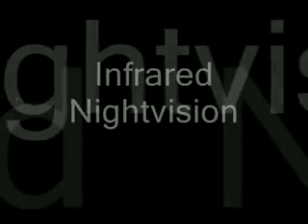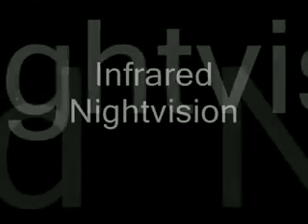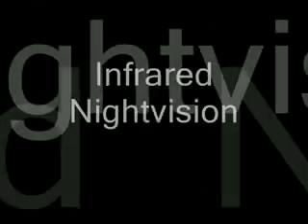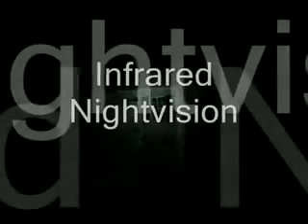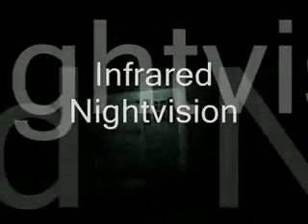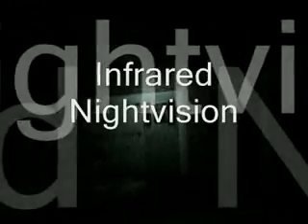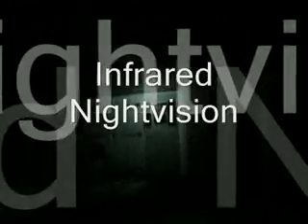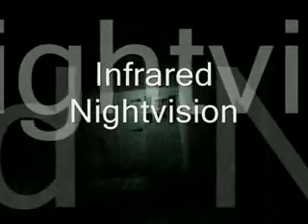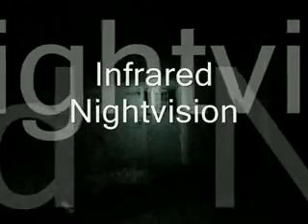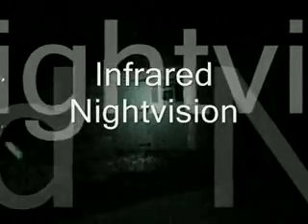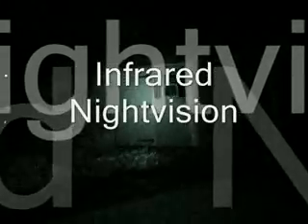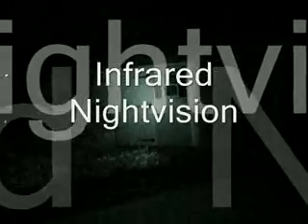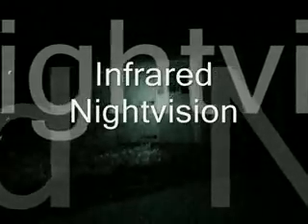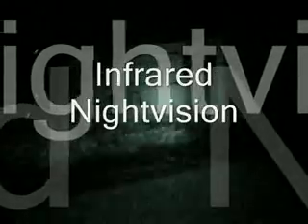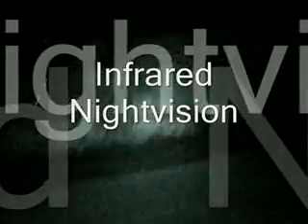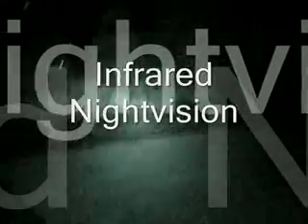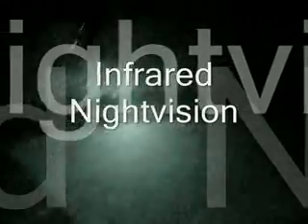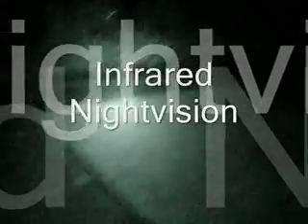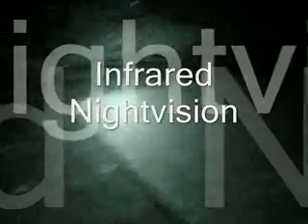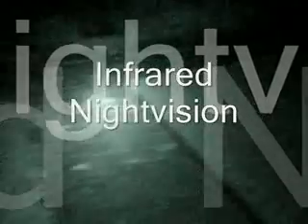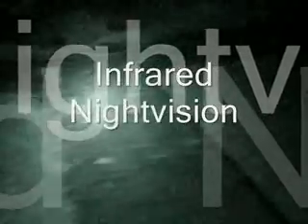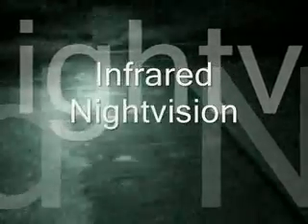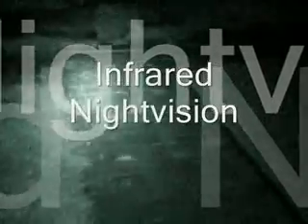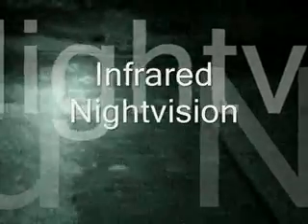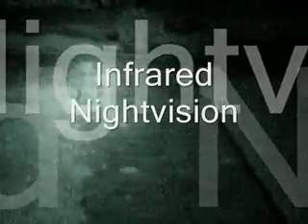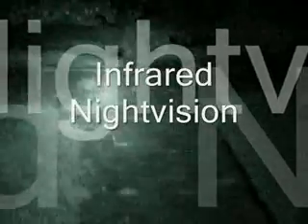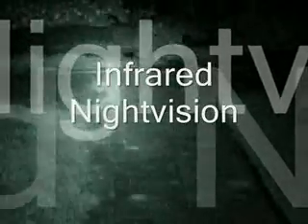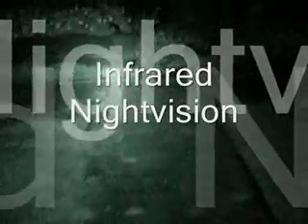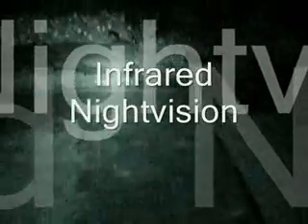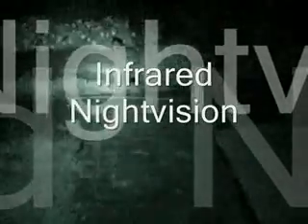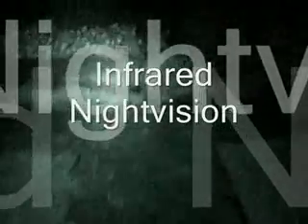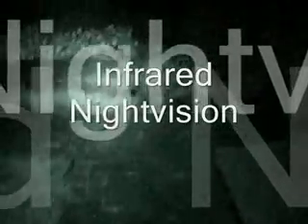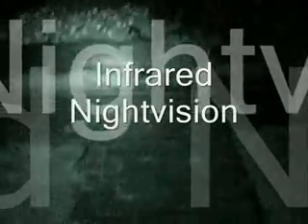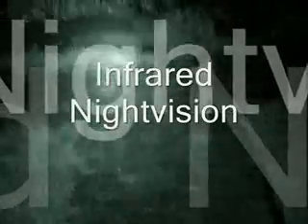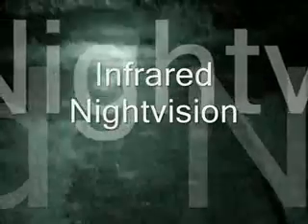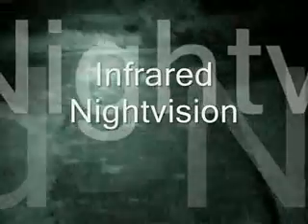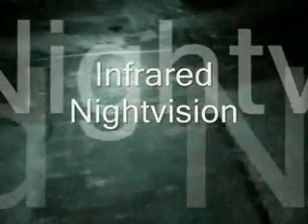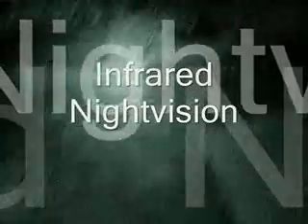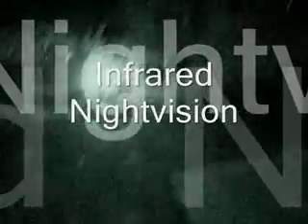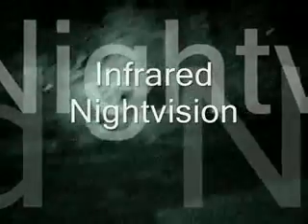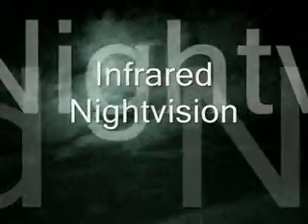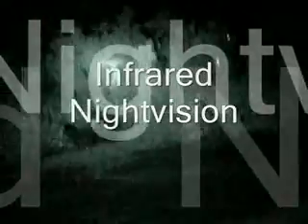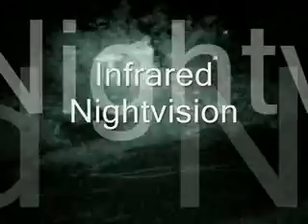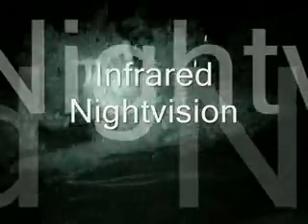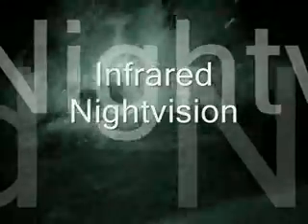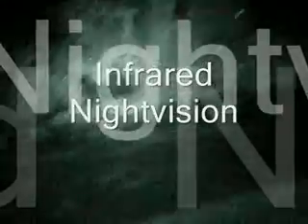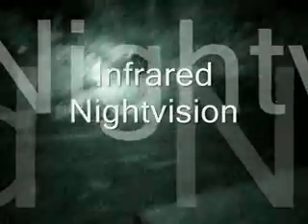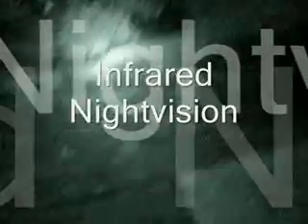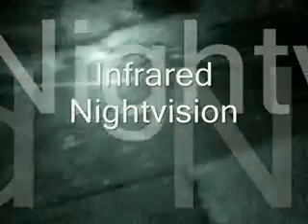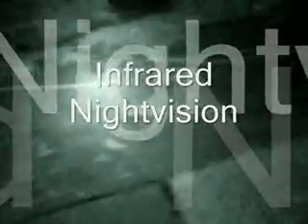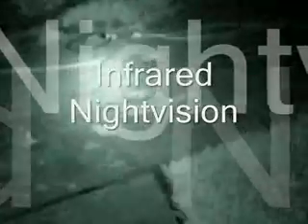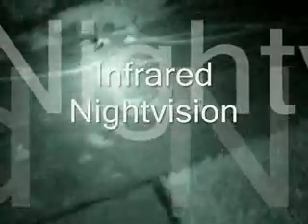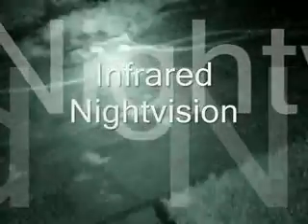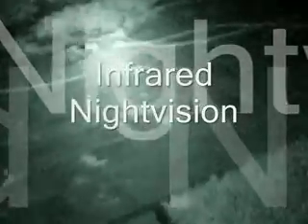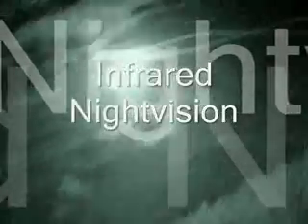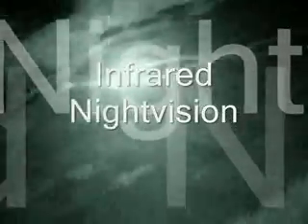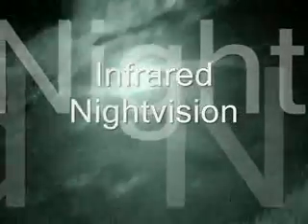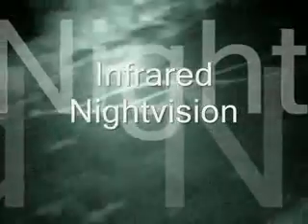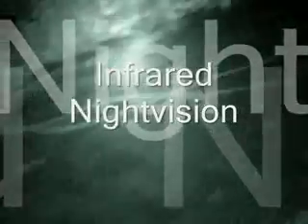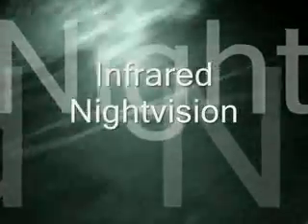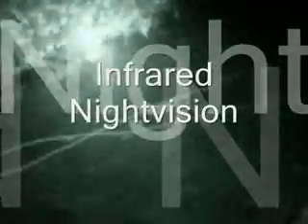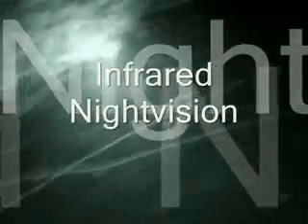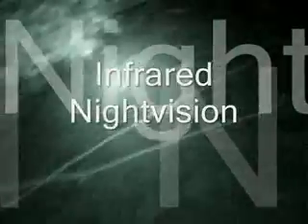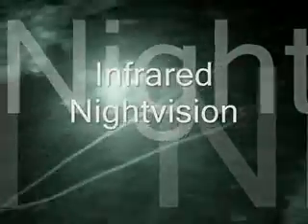We're going to make a device which allows you to see and record video in complete darkness. Check out the results at the end.